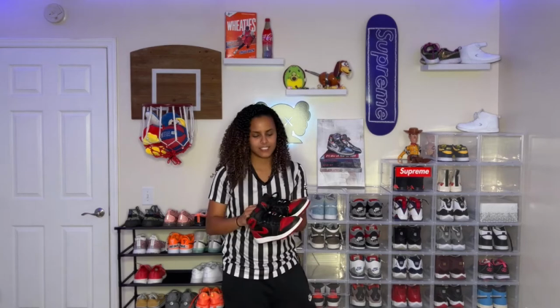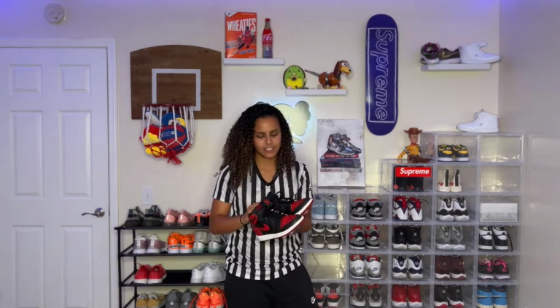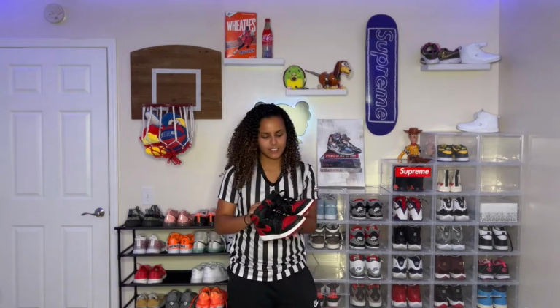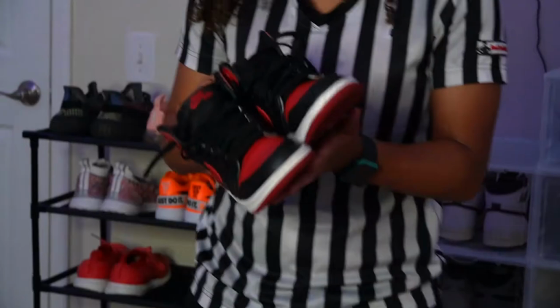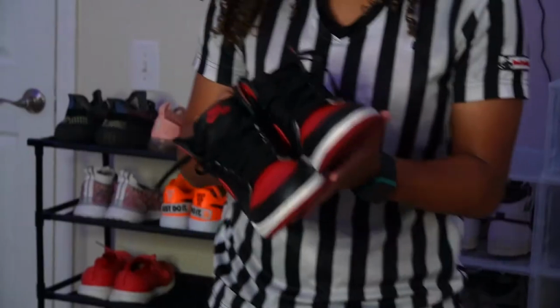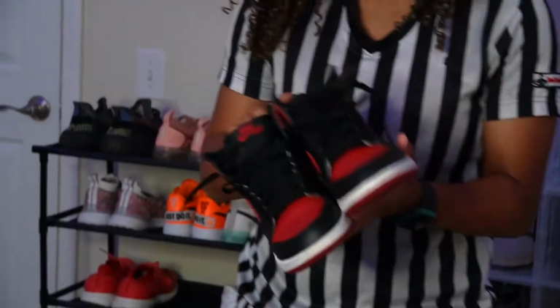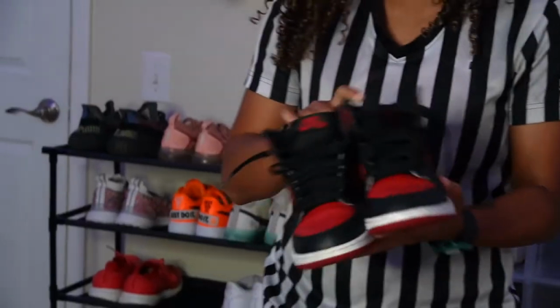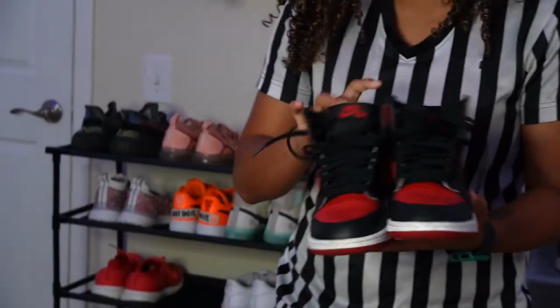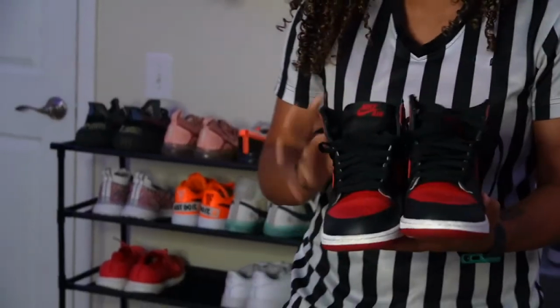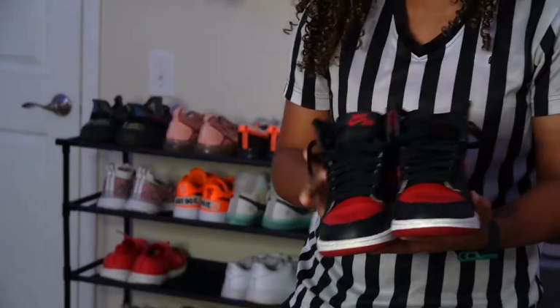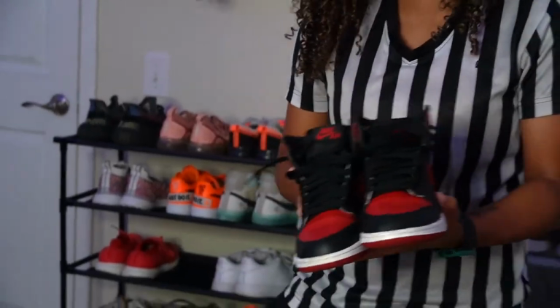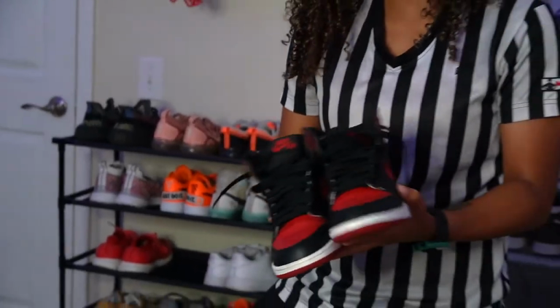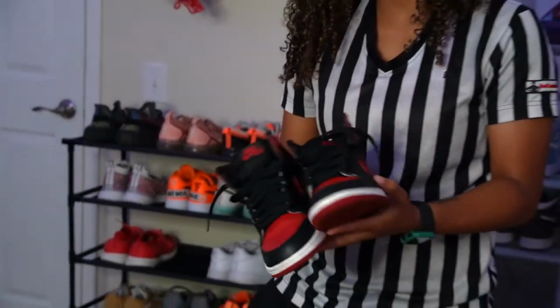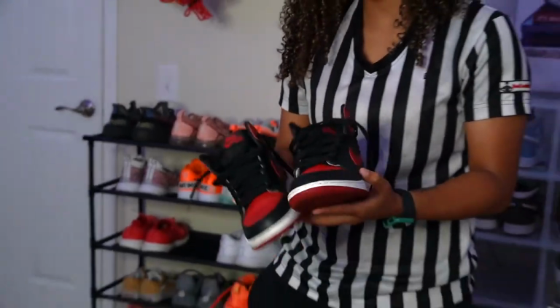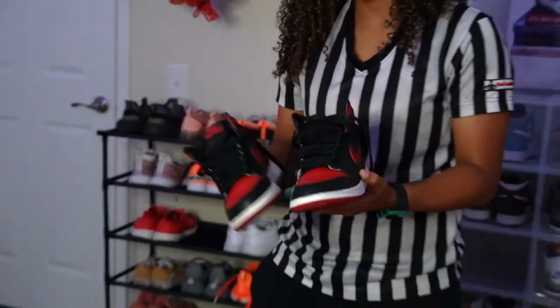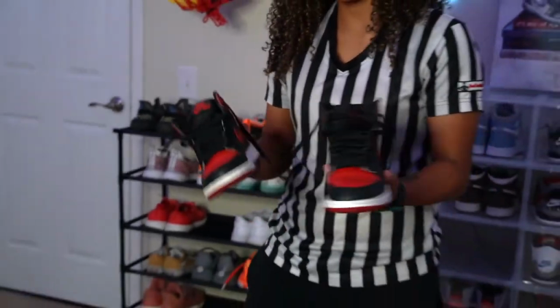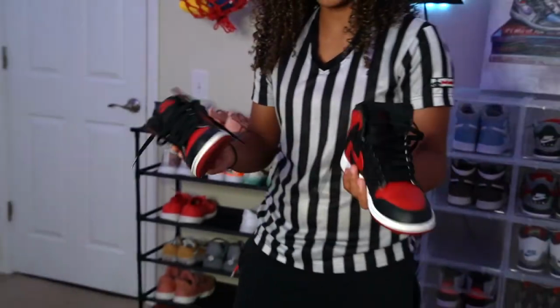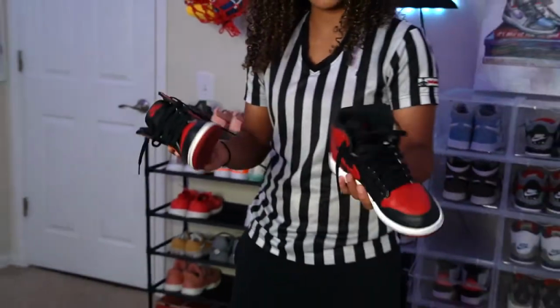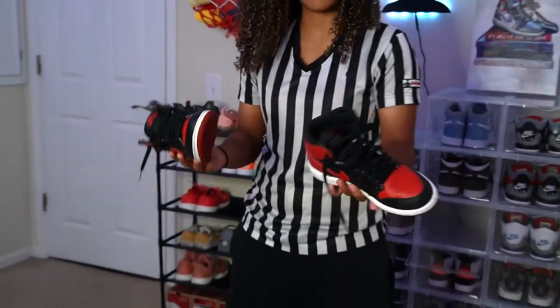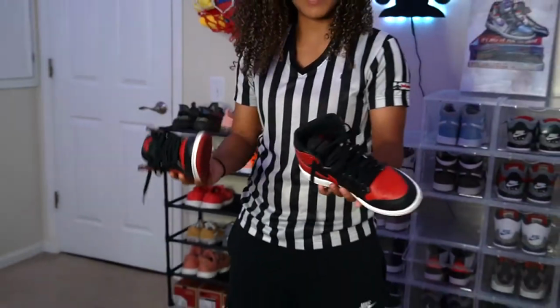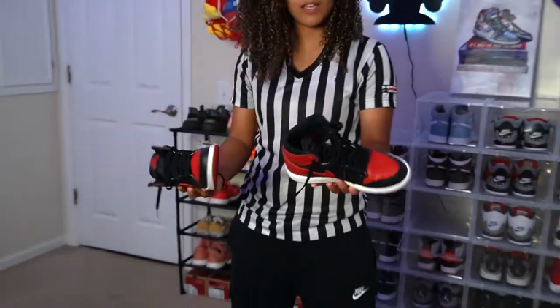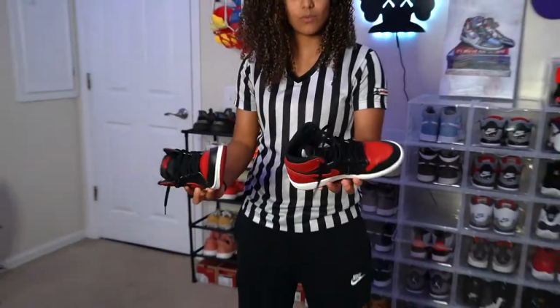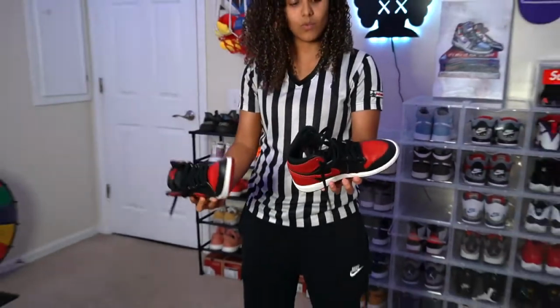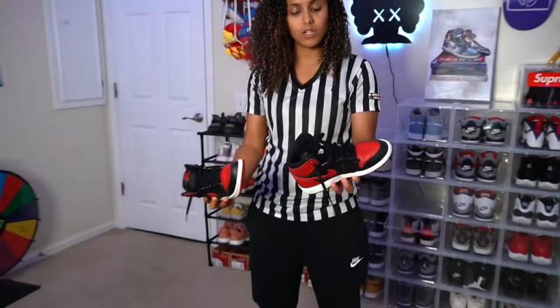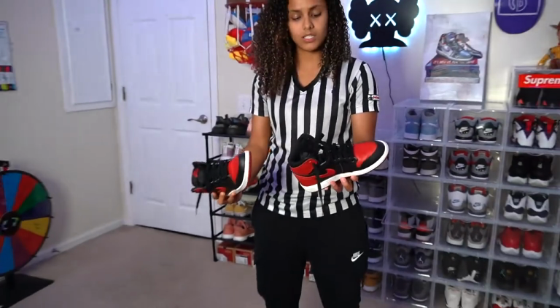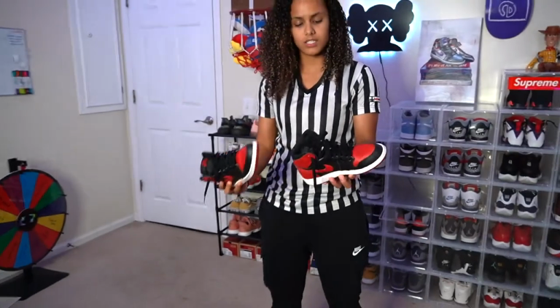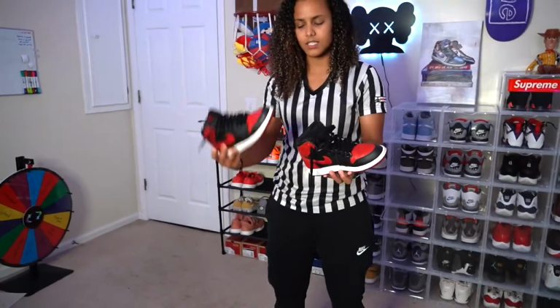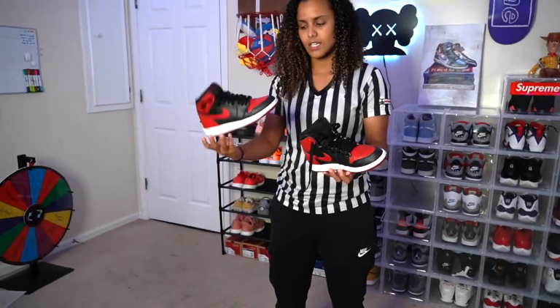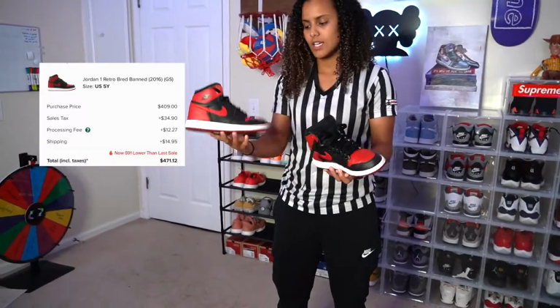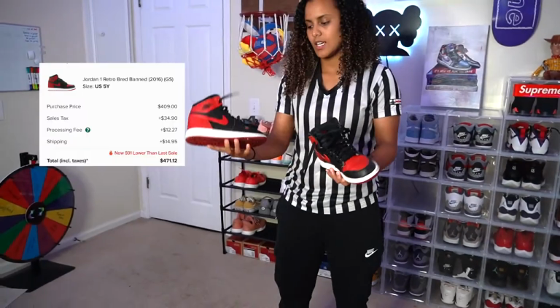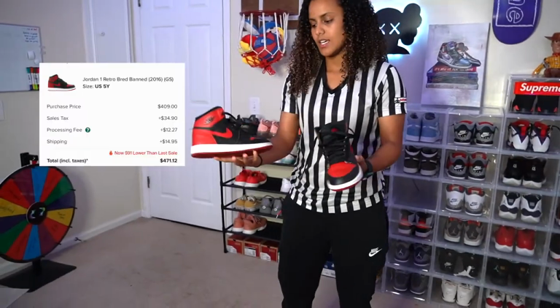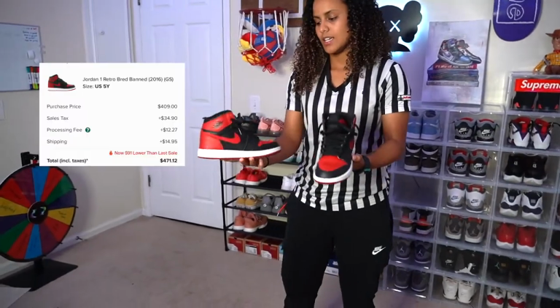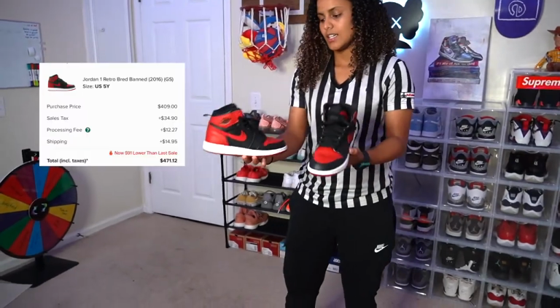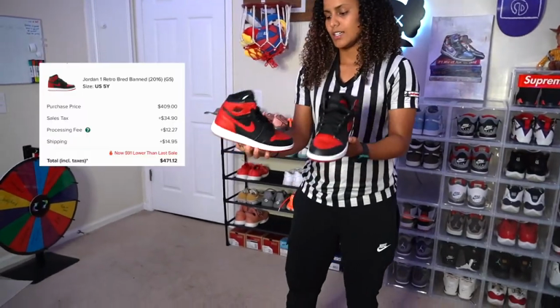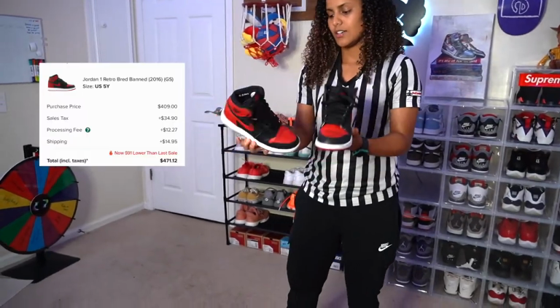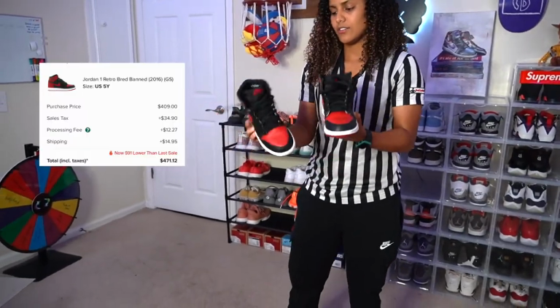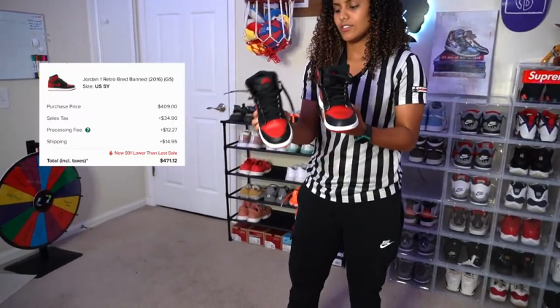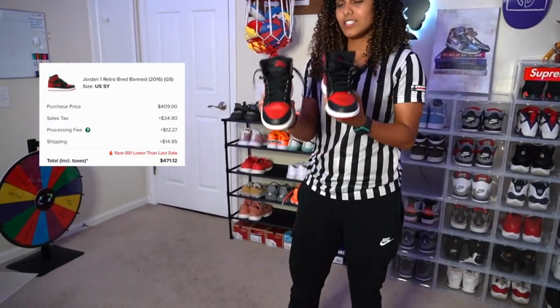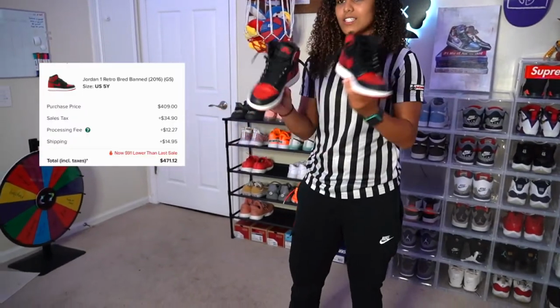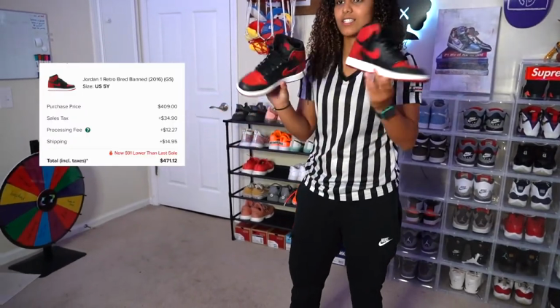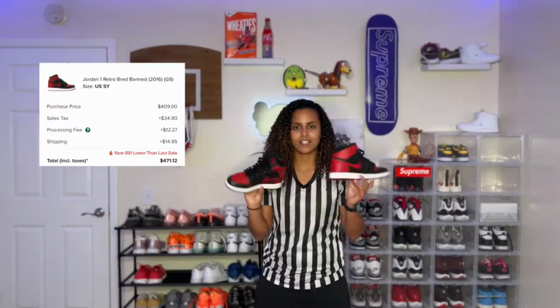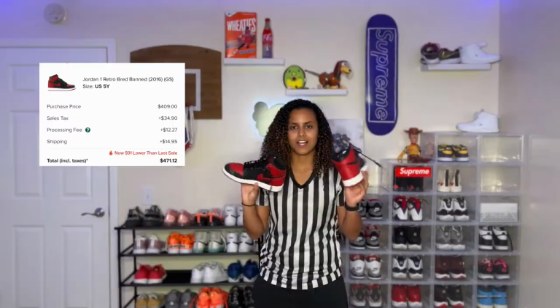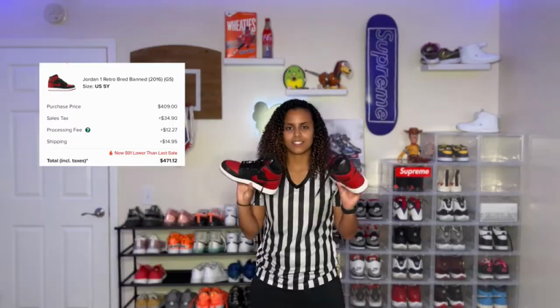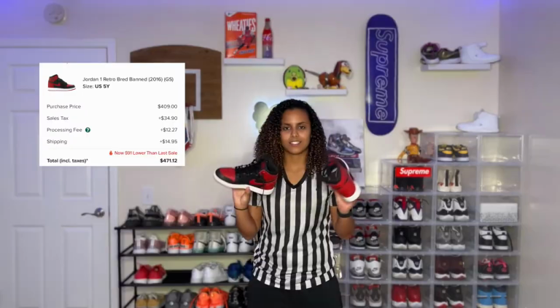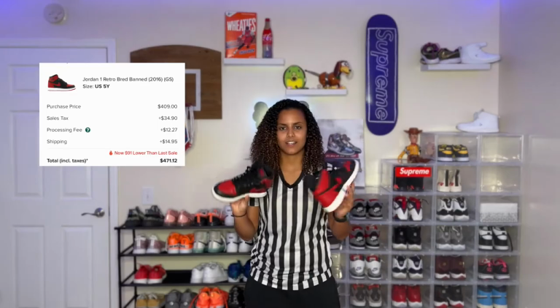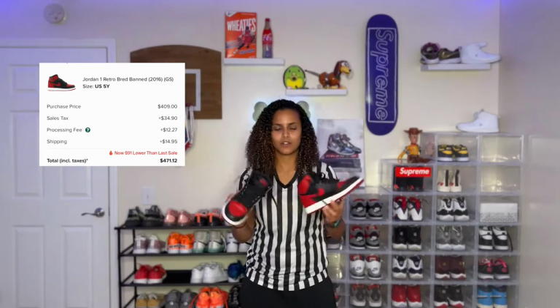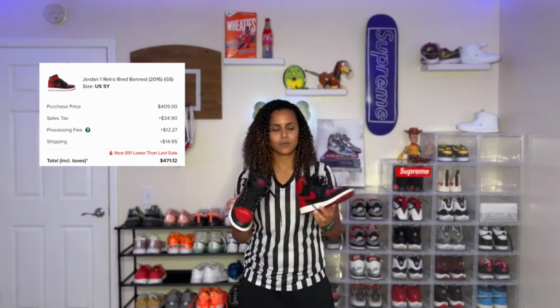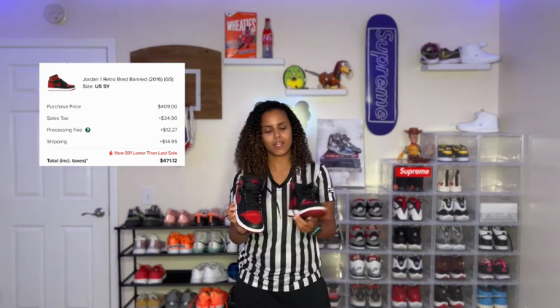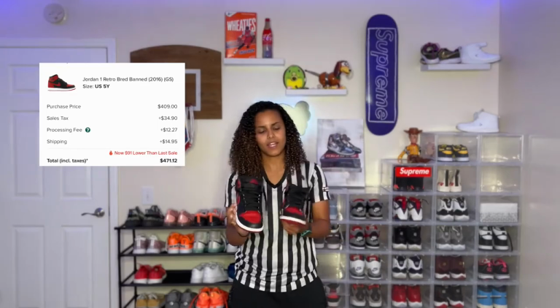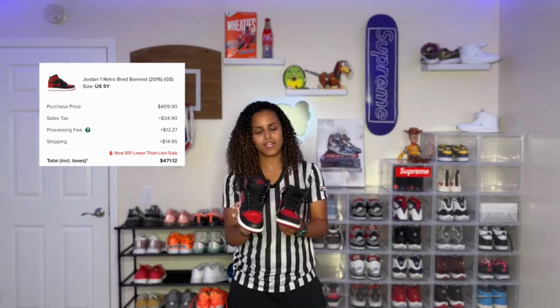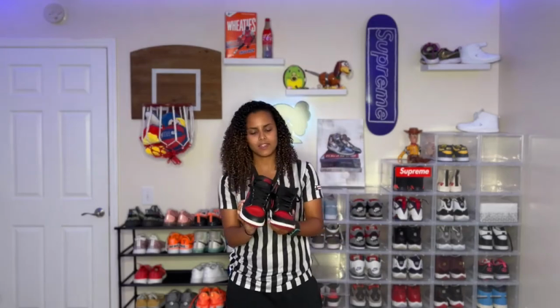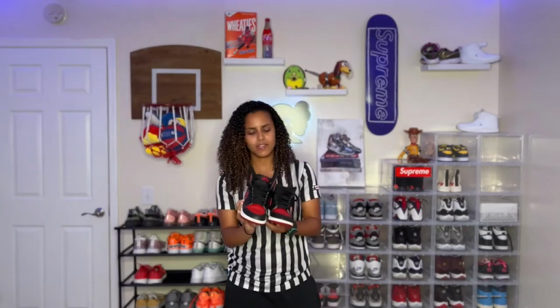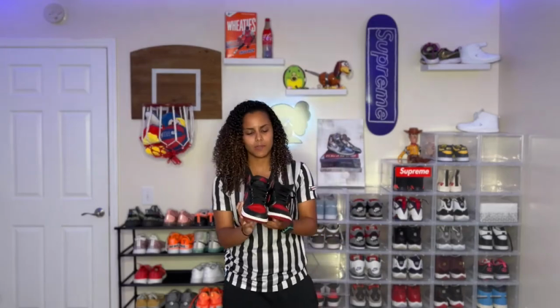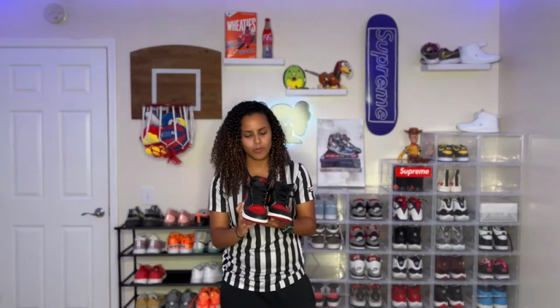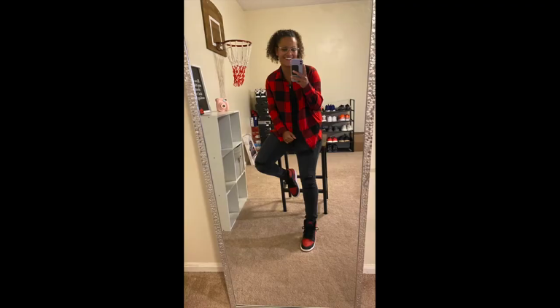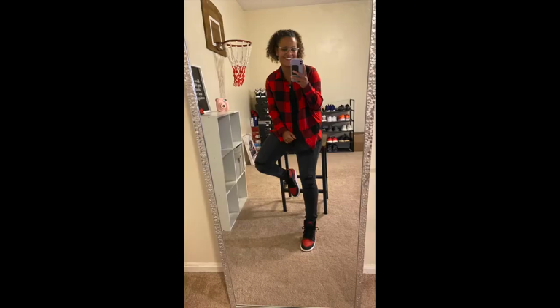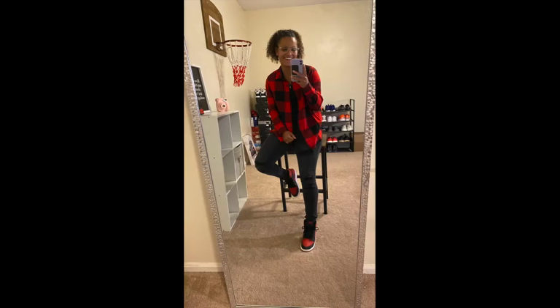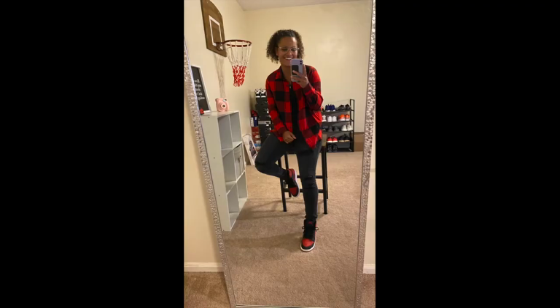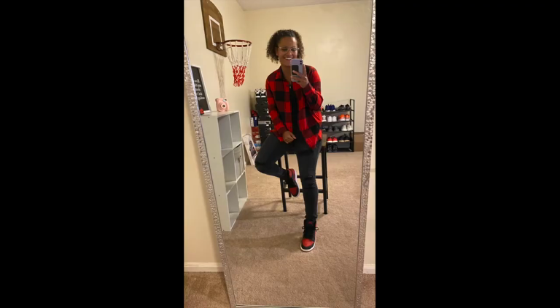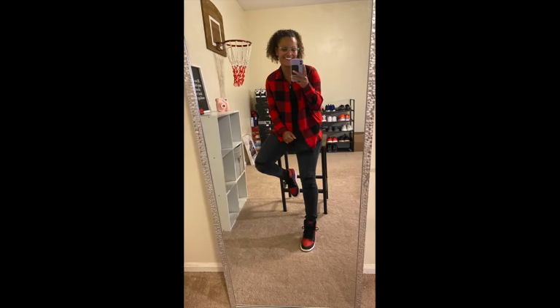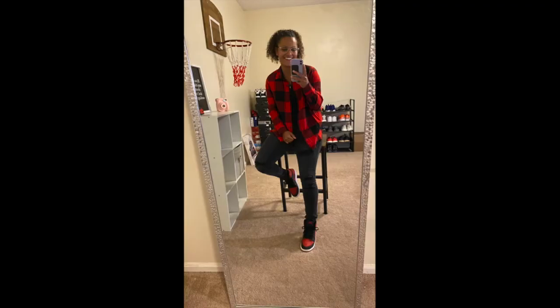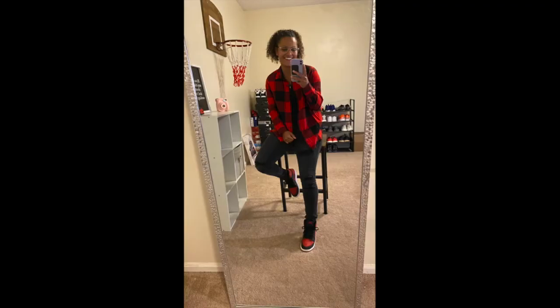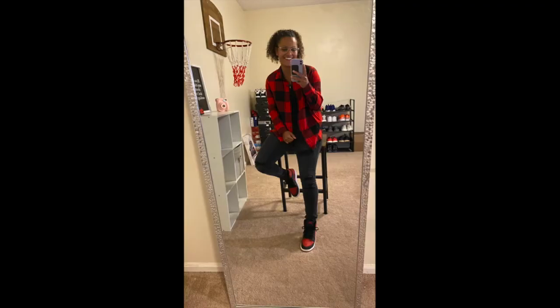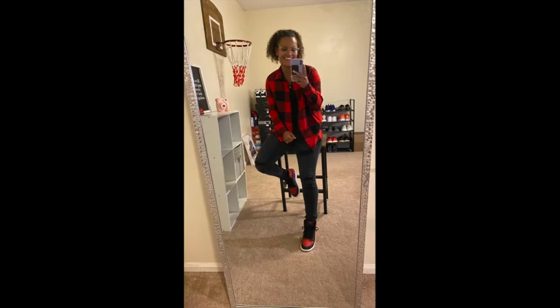These are the Bred Band Ones. It's just a classic colorway — anything Bred, Chicago.